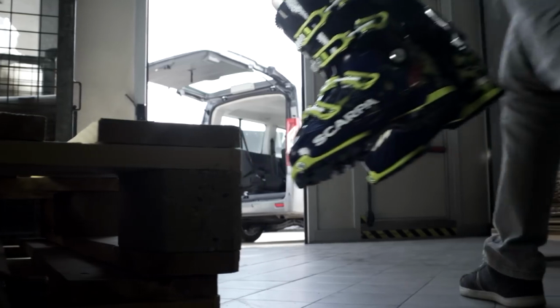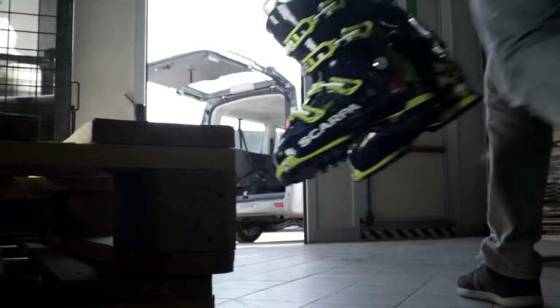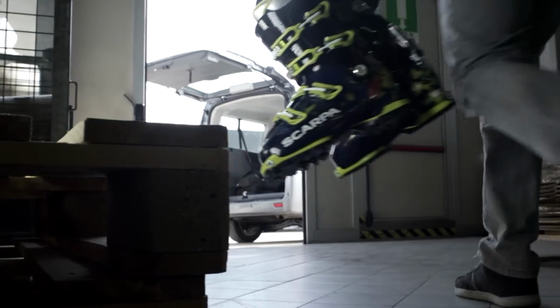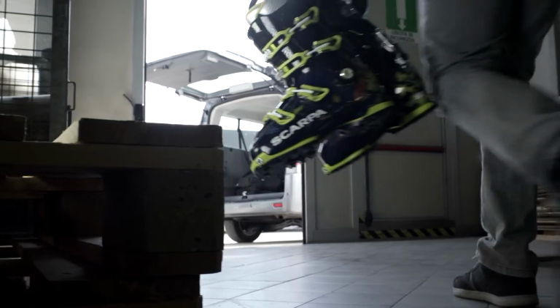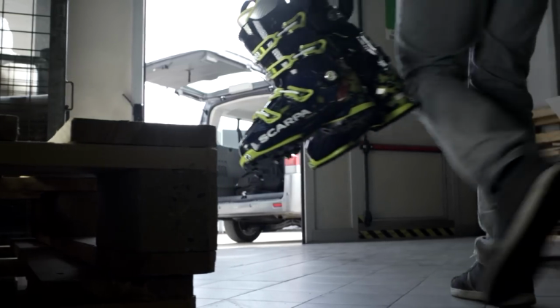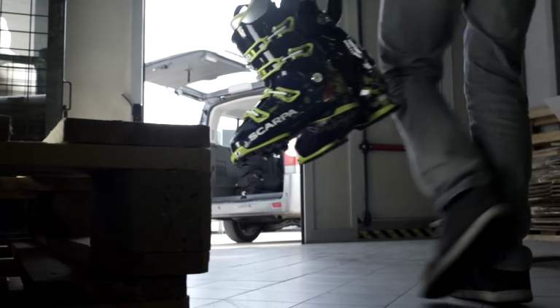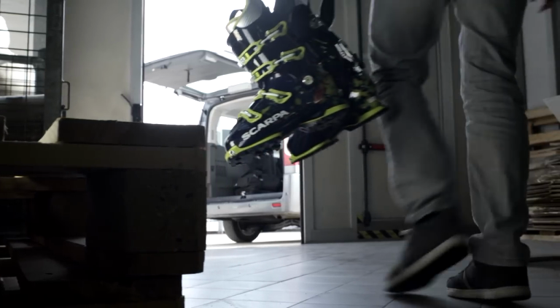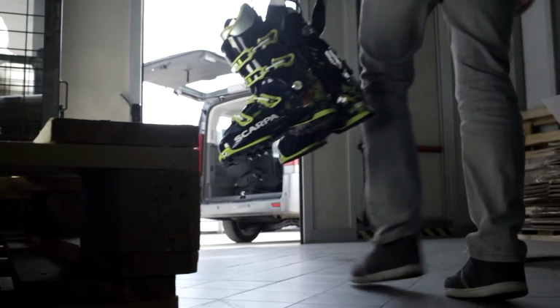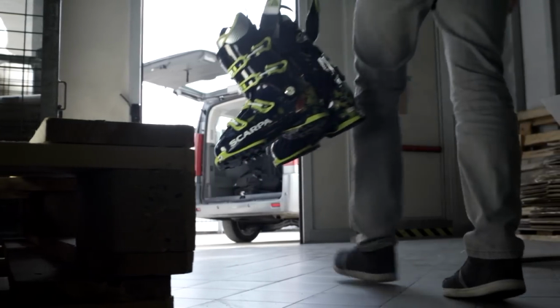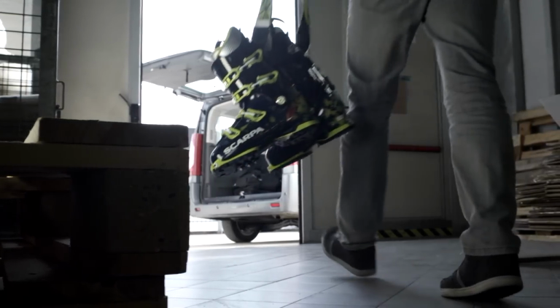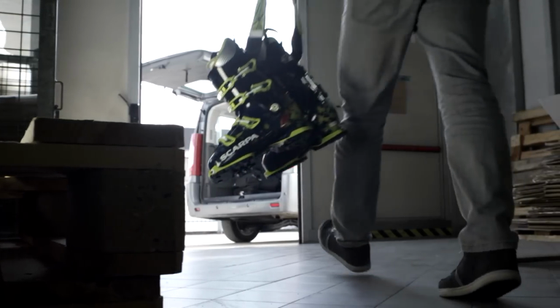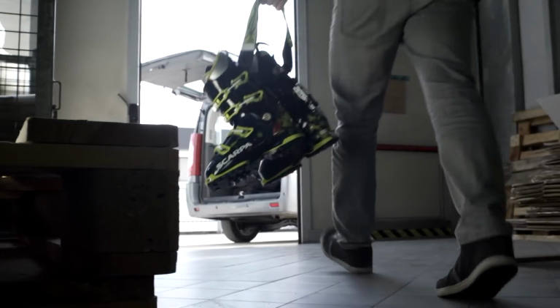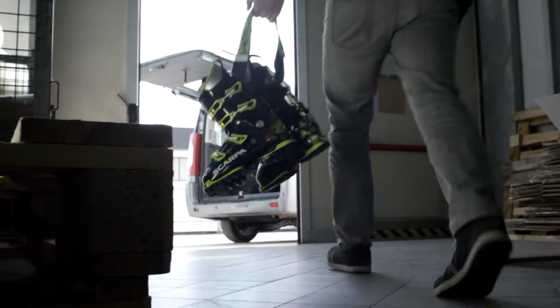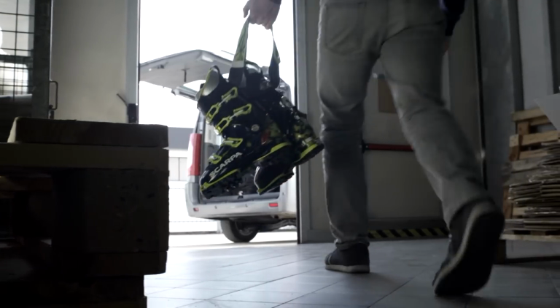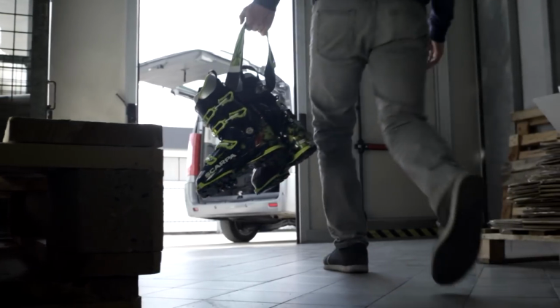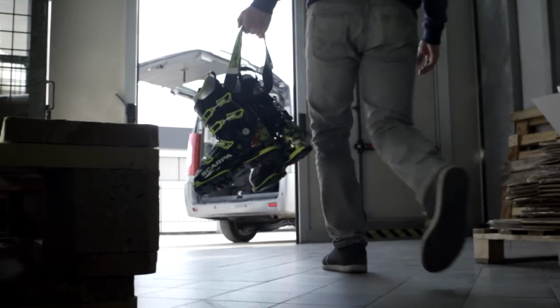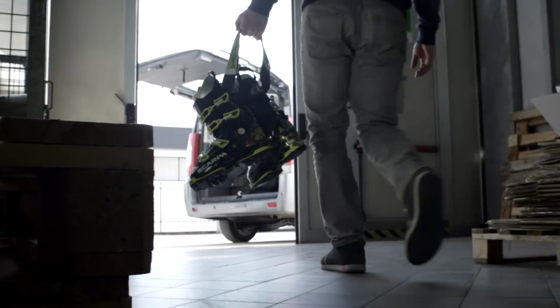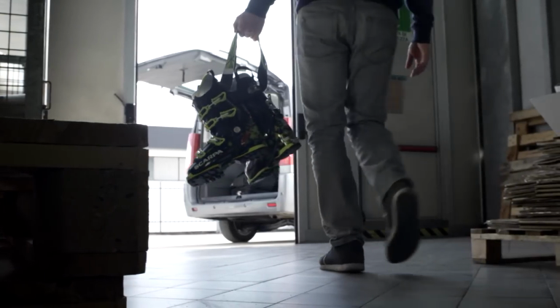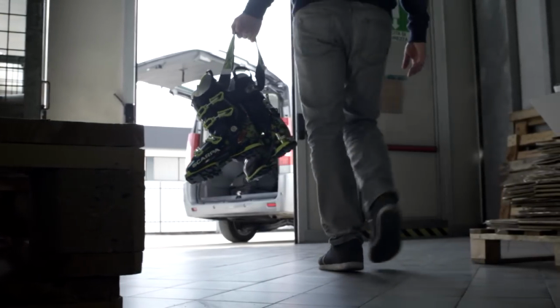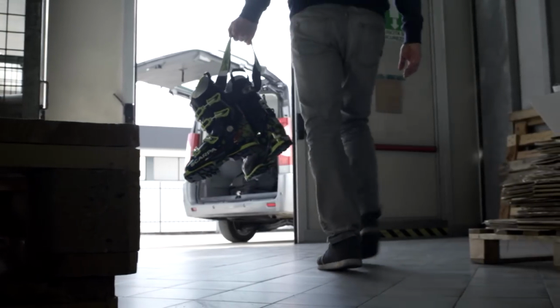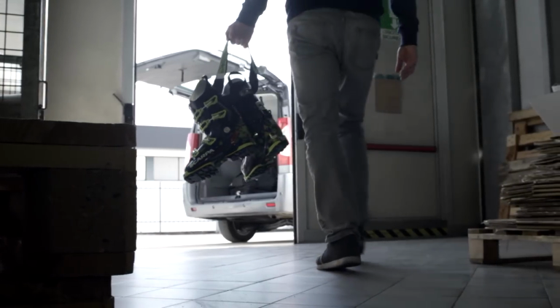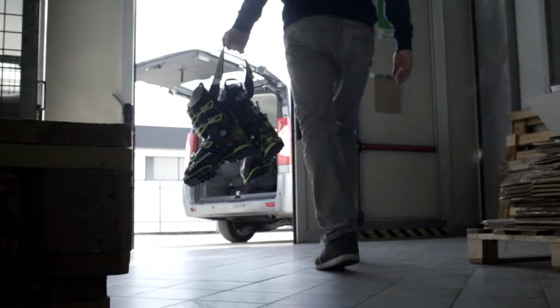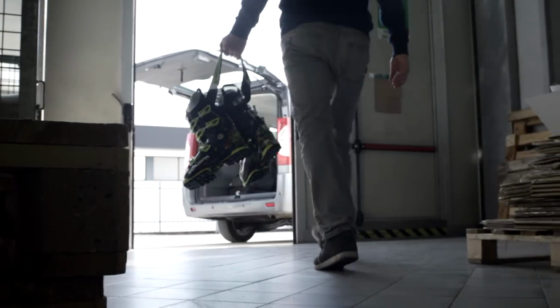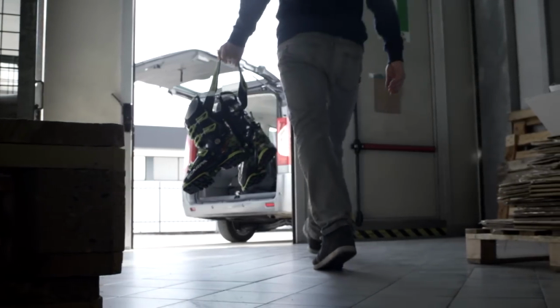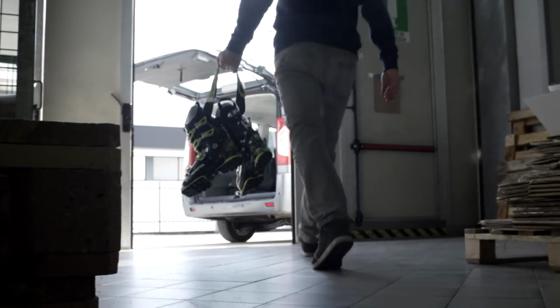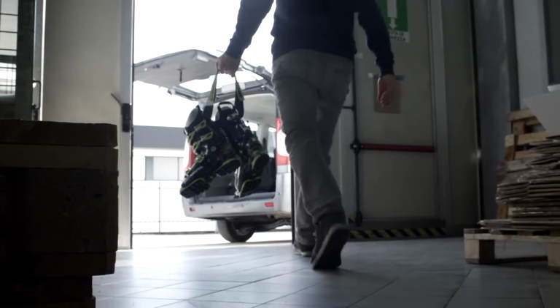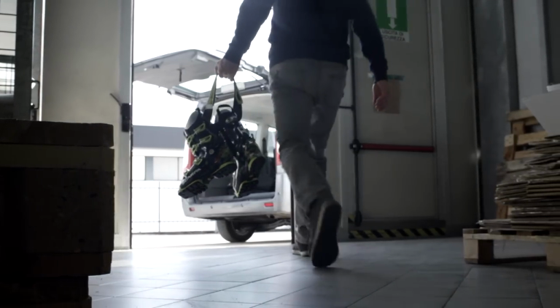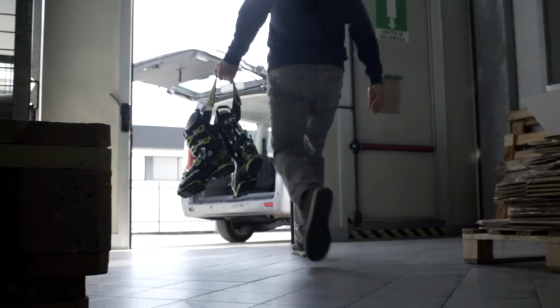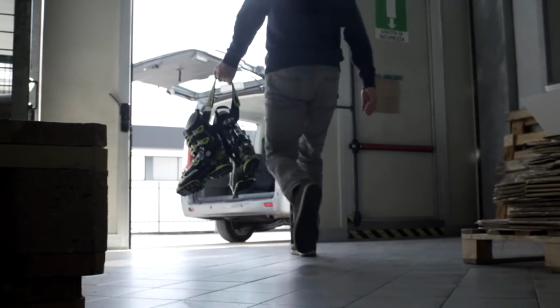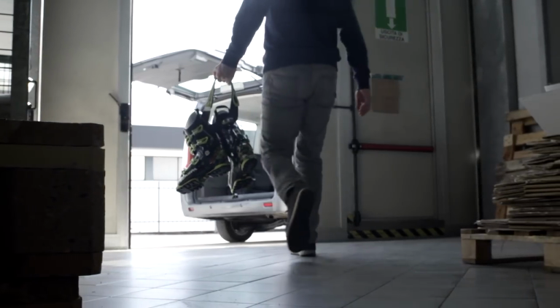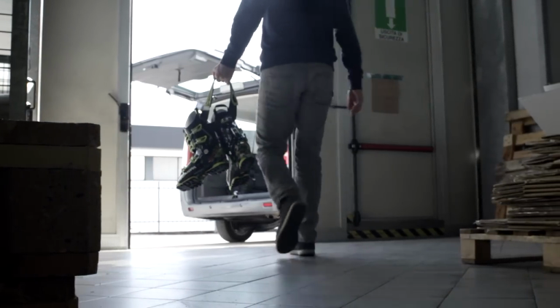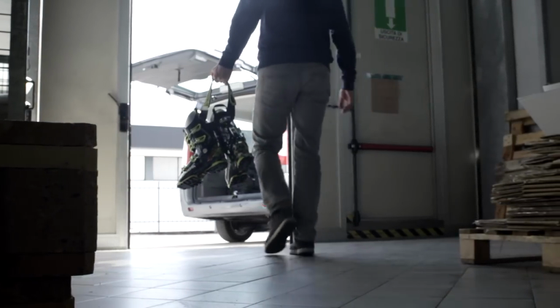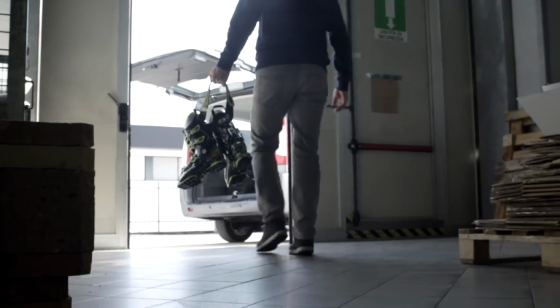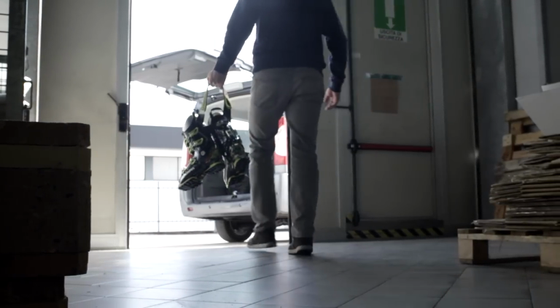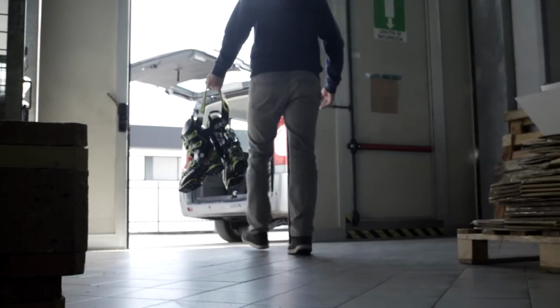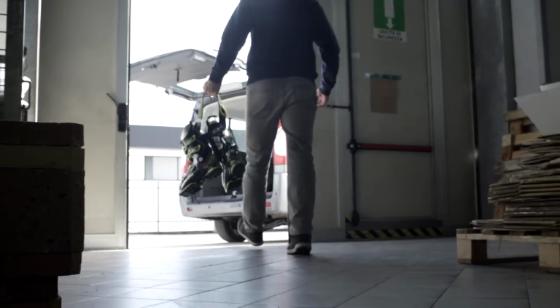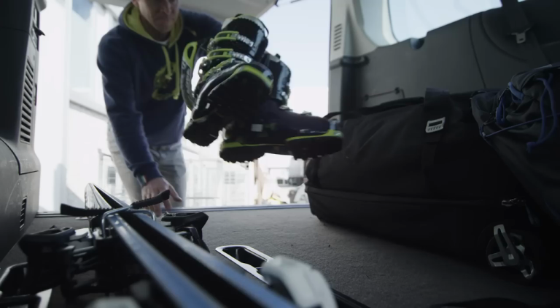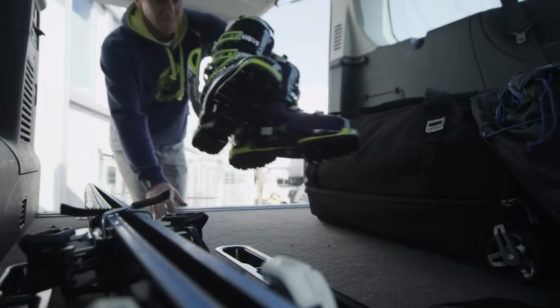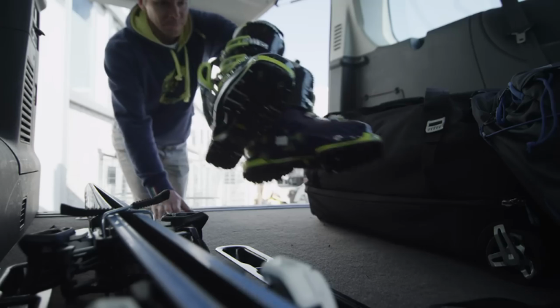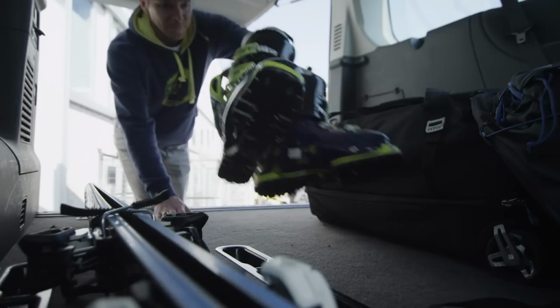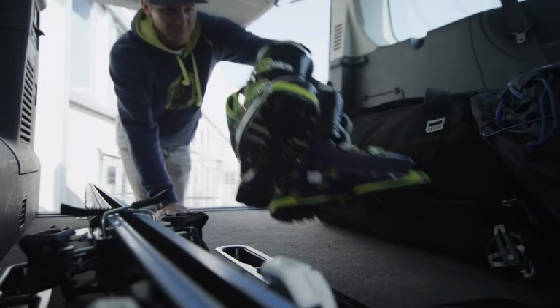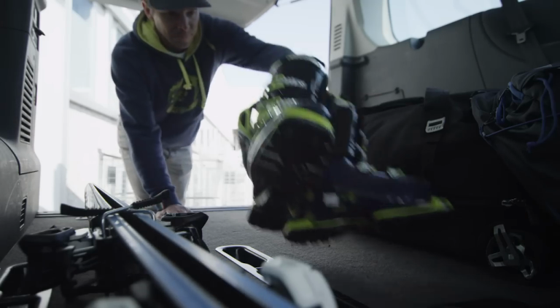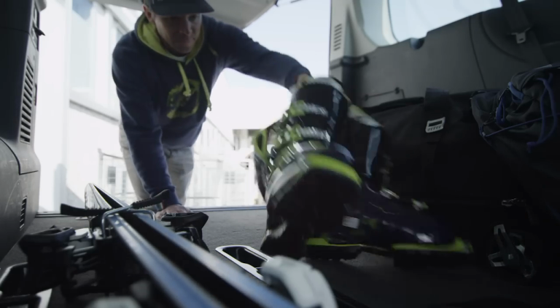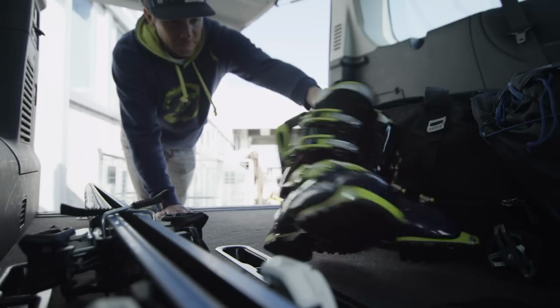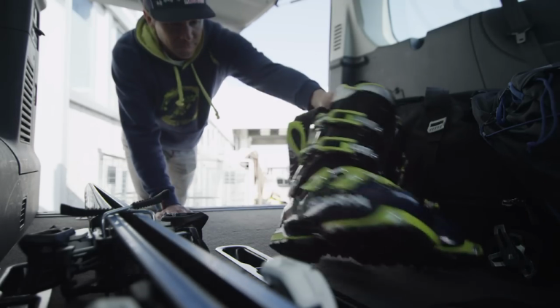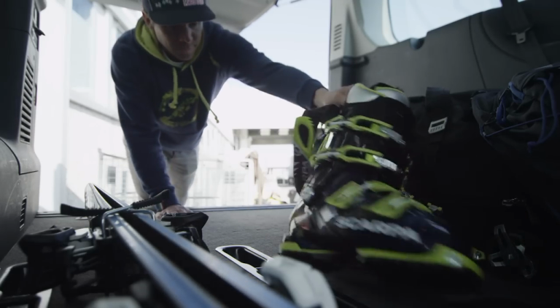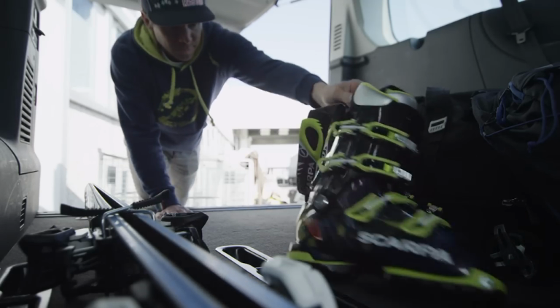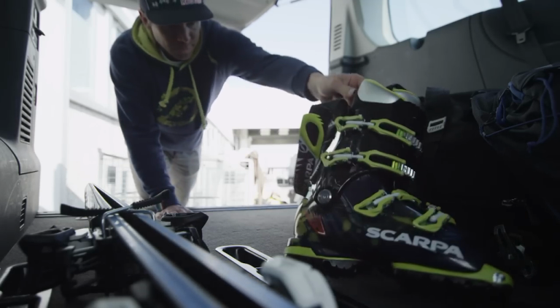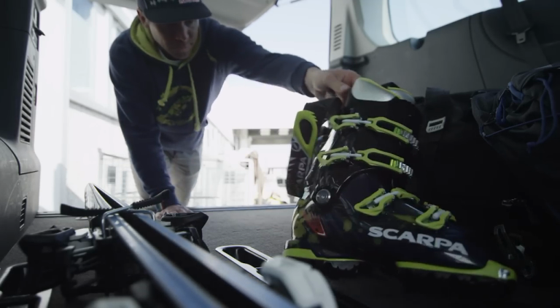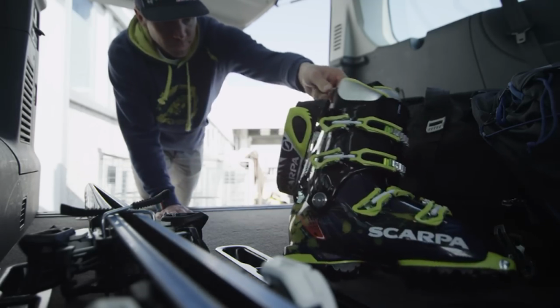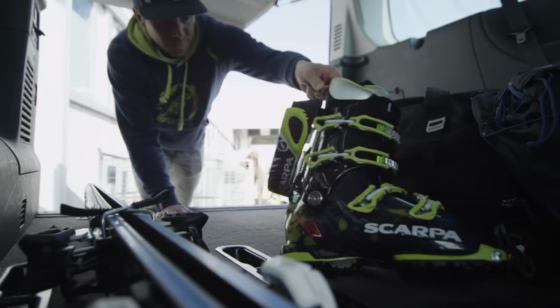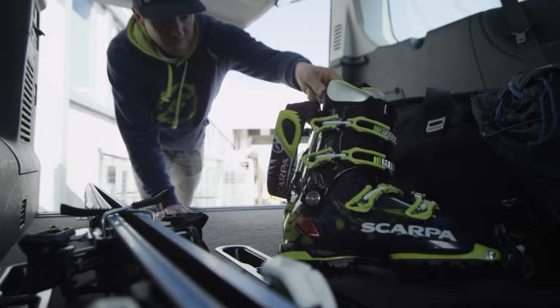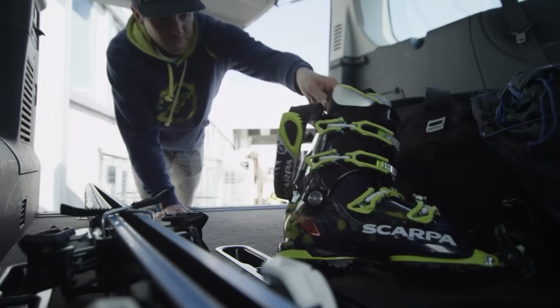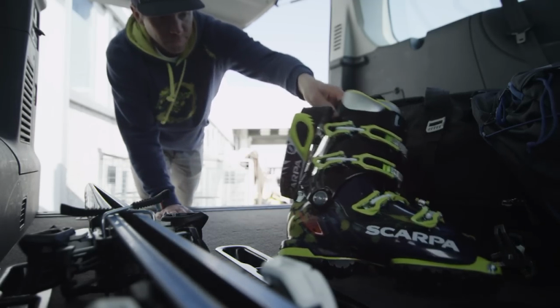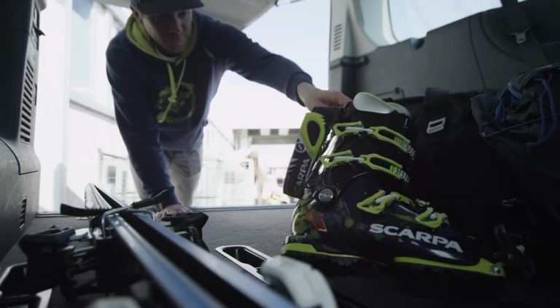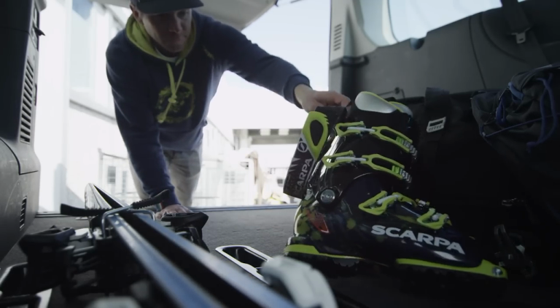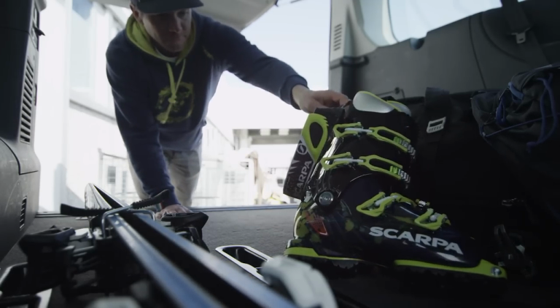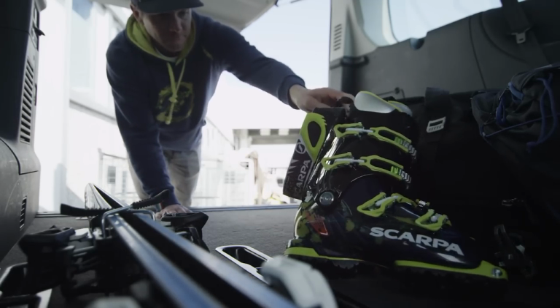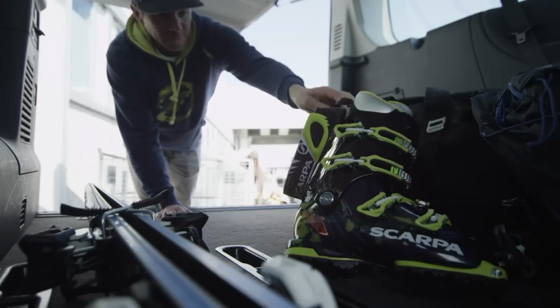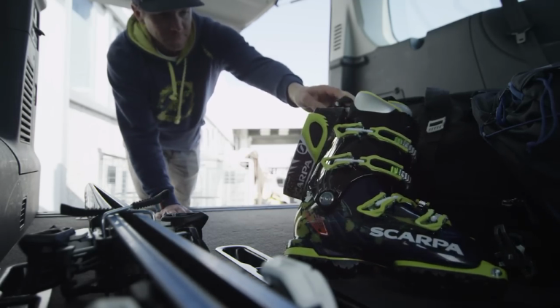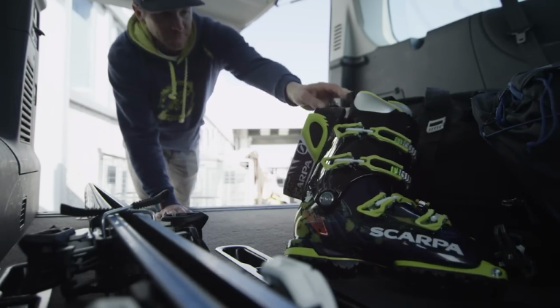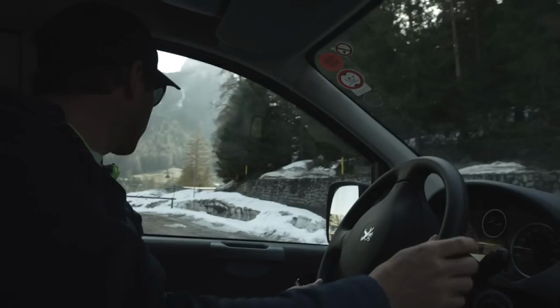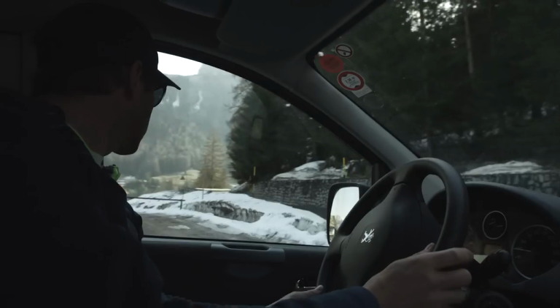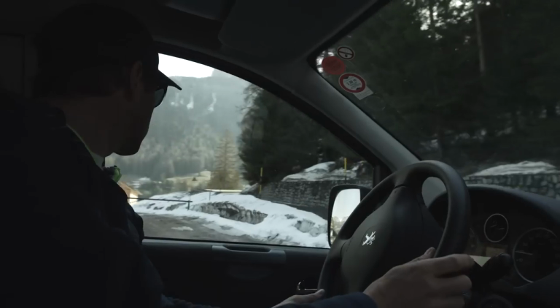I love the fact that you need to have good hands to build these beautiful boots. Going through the build process at Scarpa, now I really get it. The attention to the quality is just remarkable.